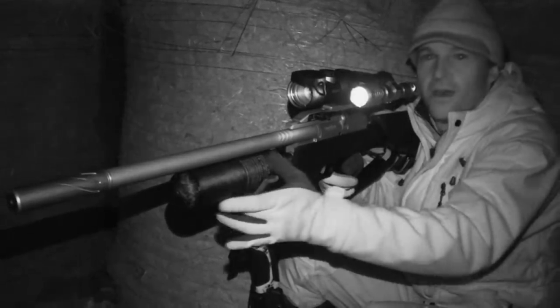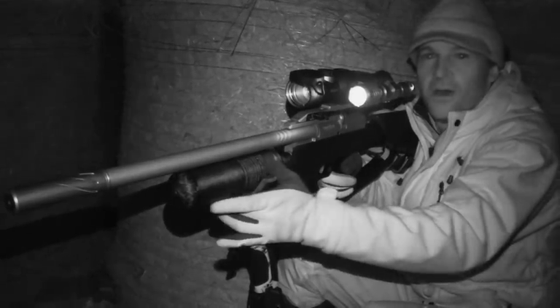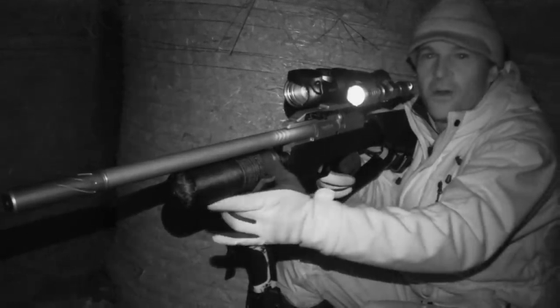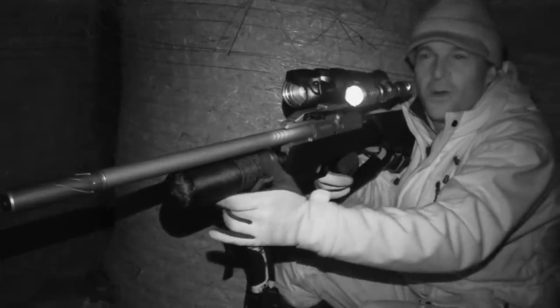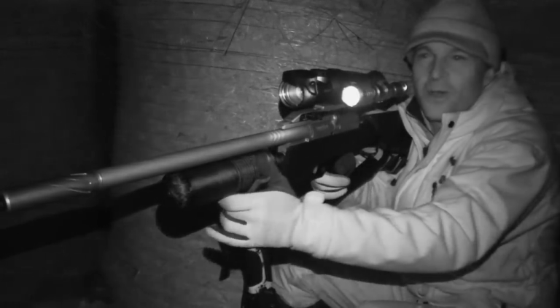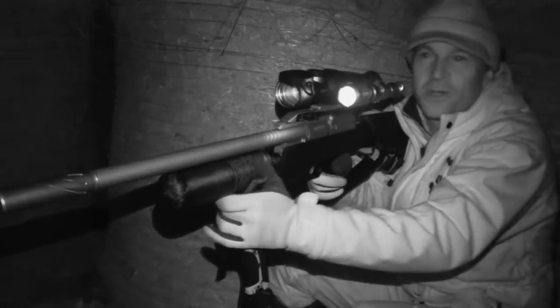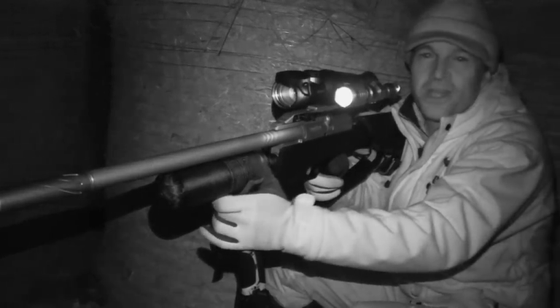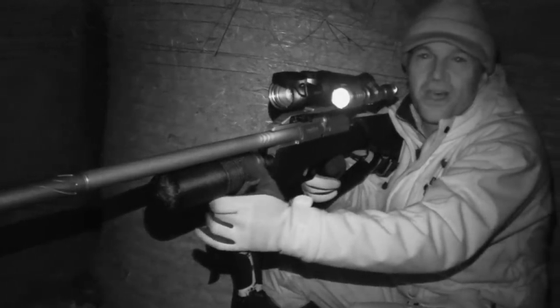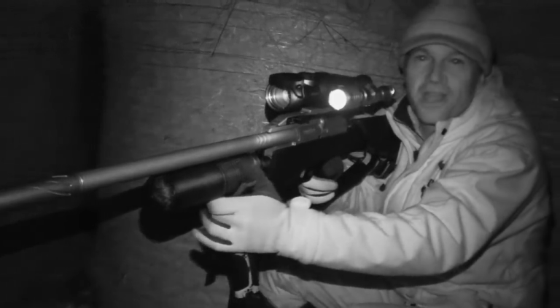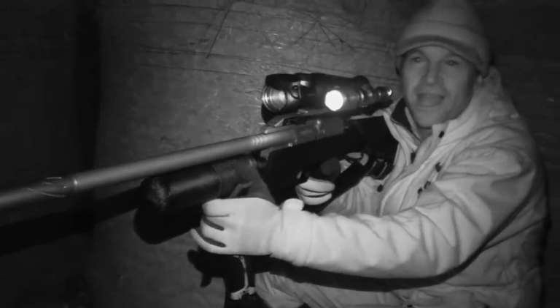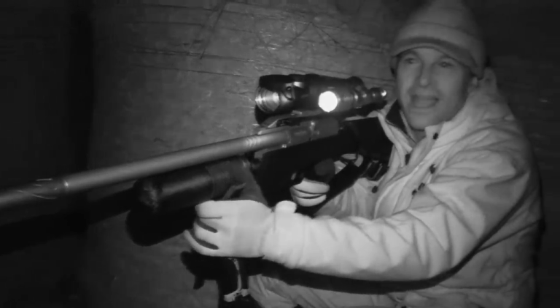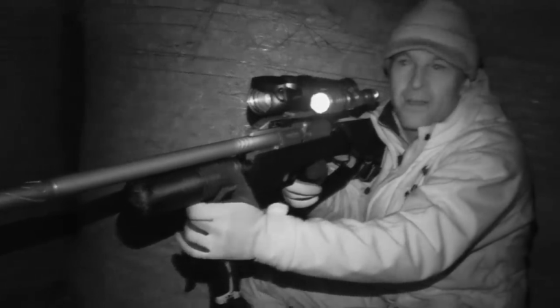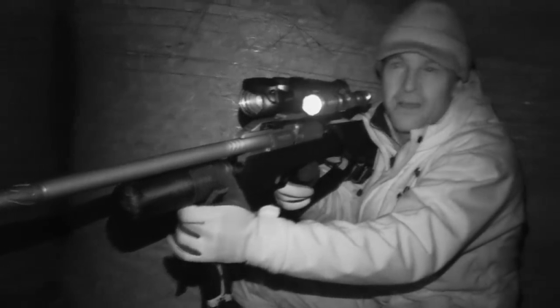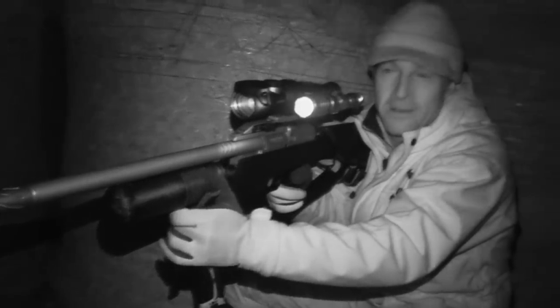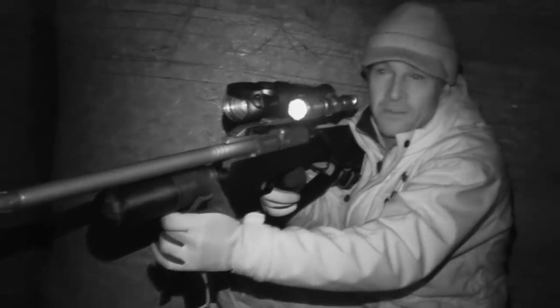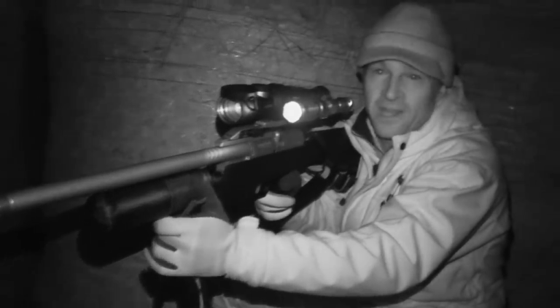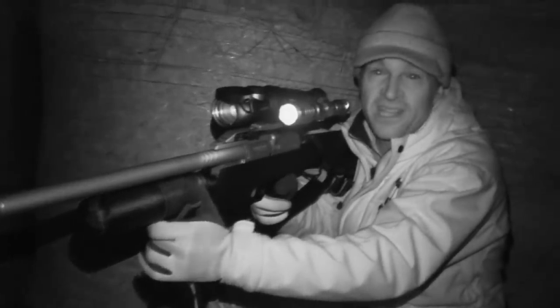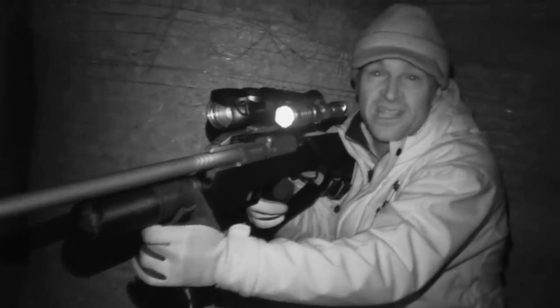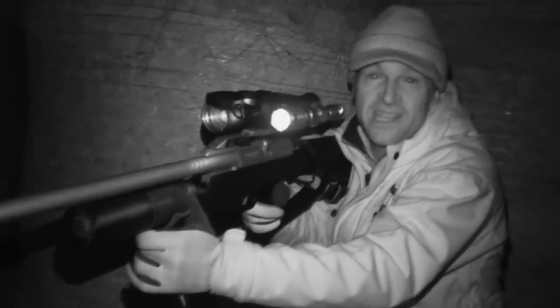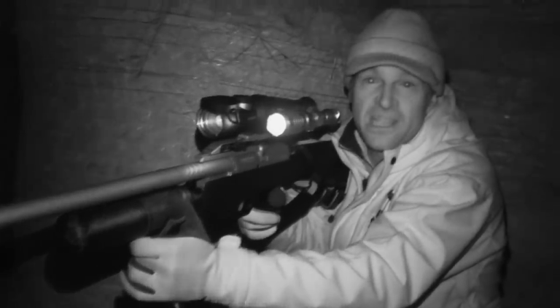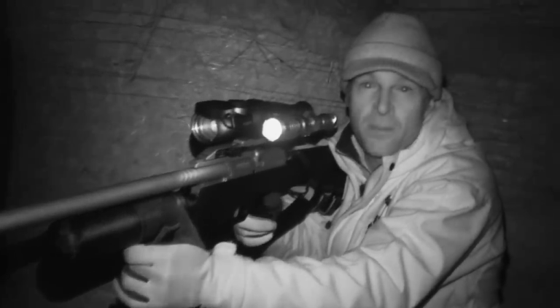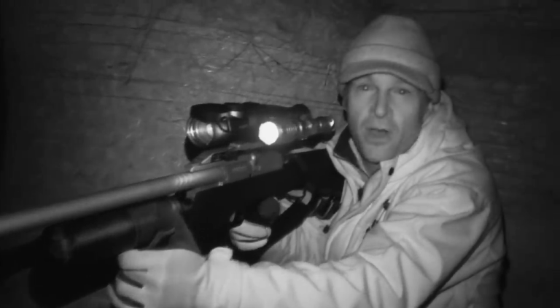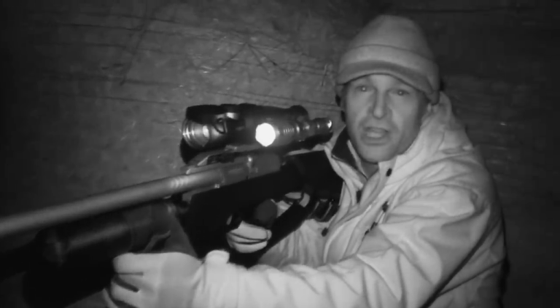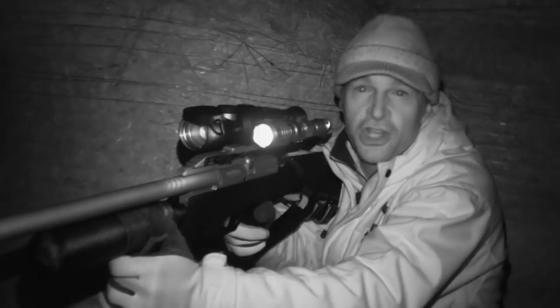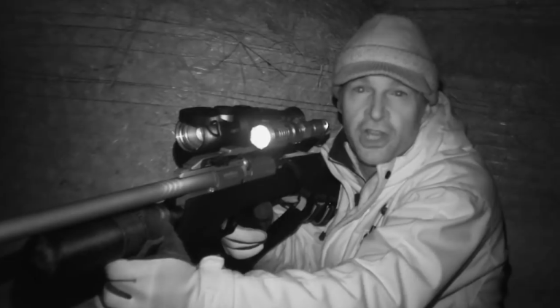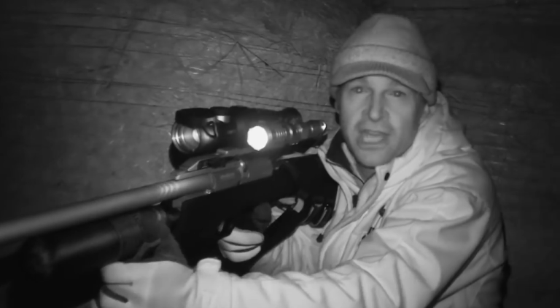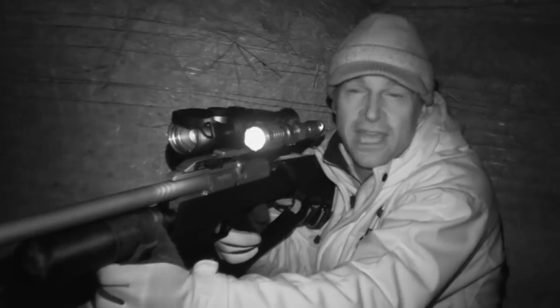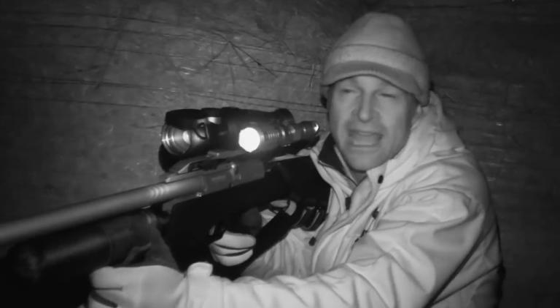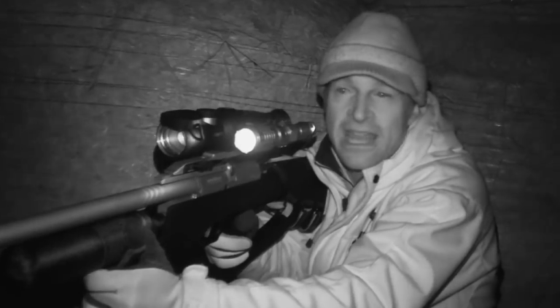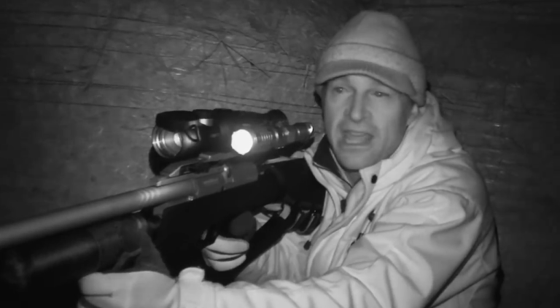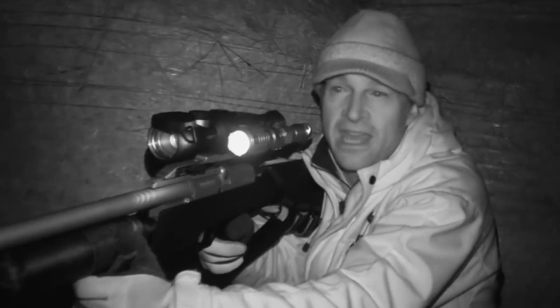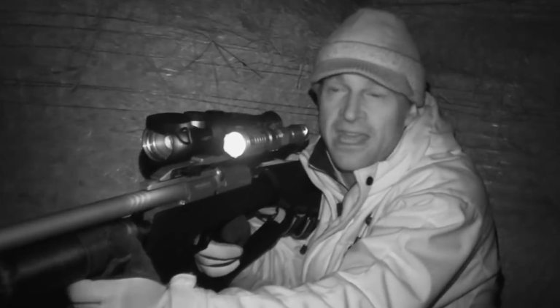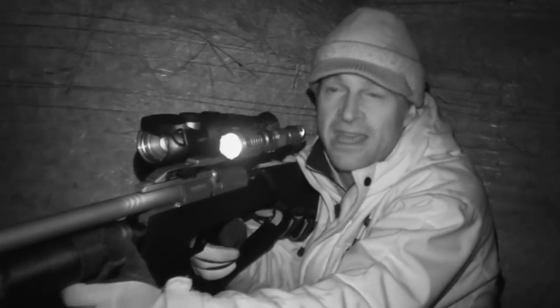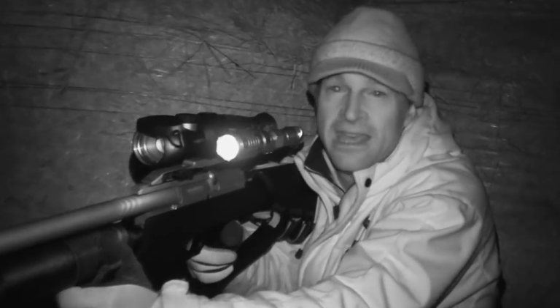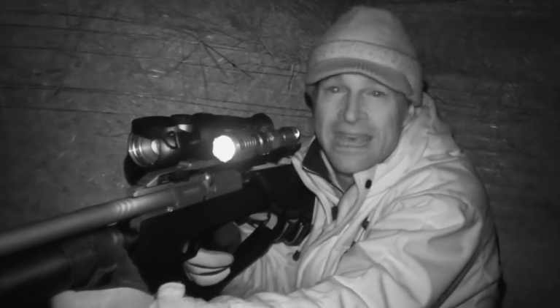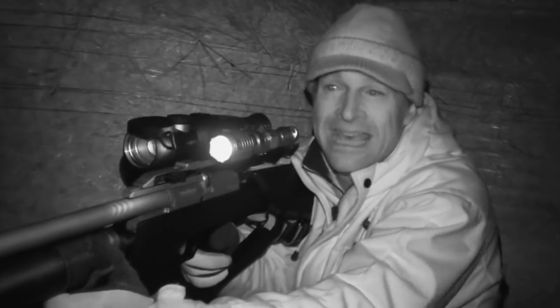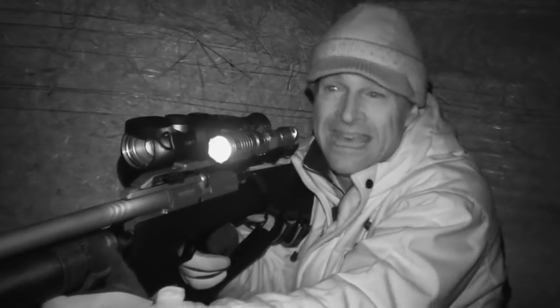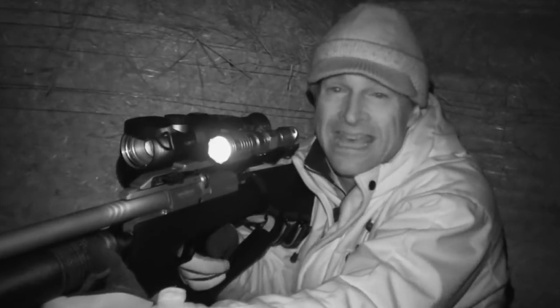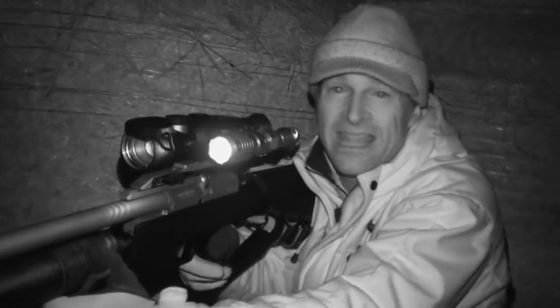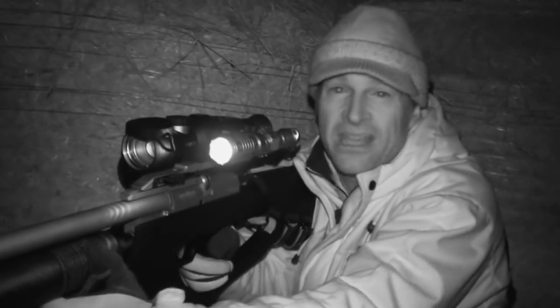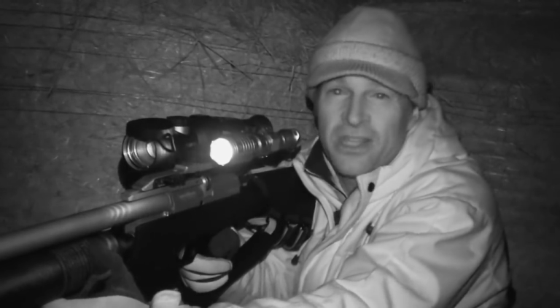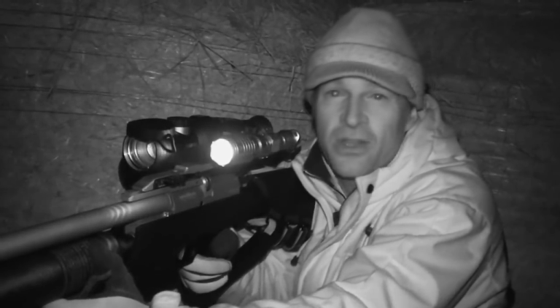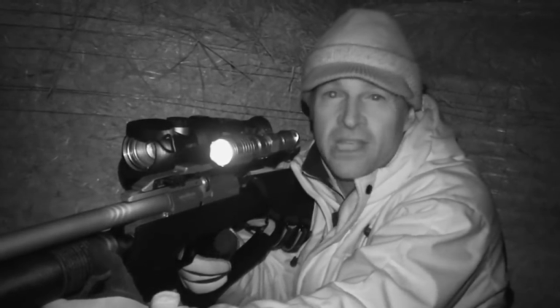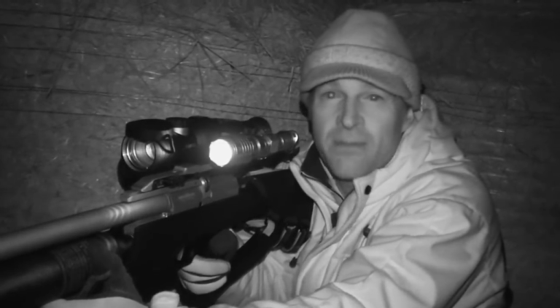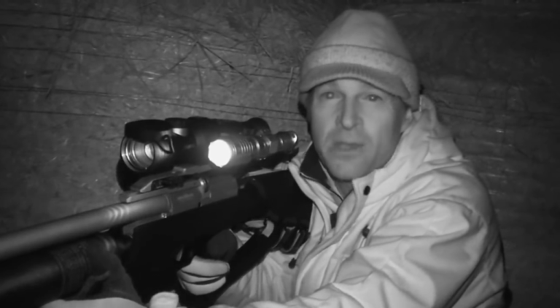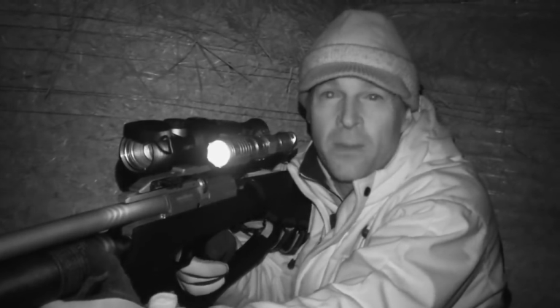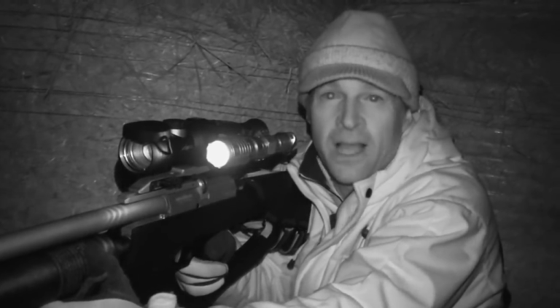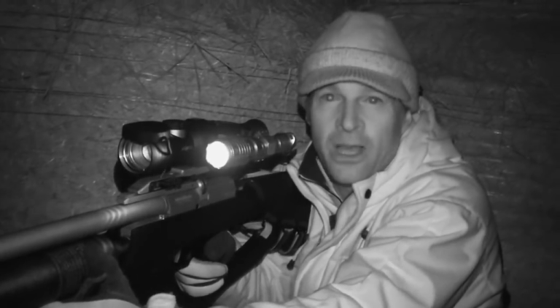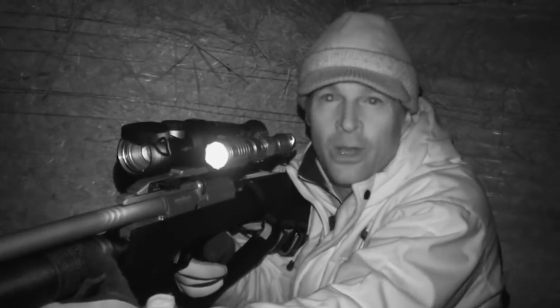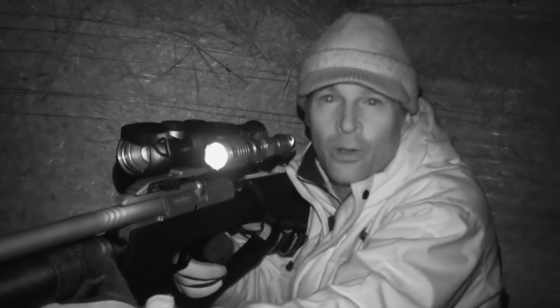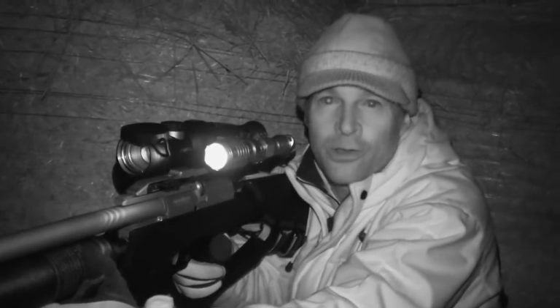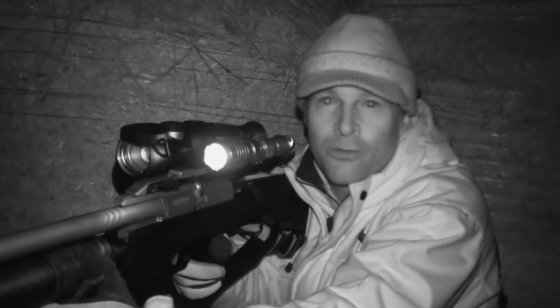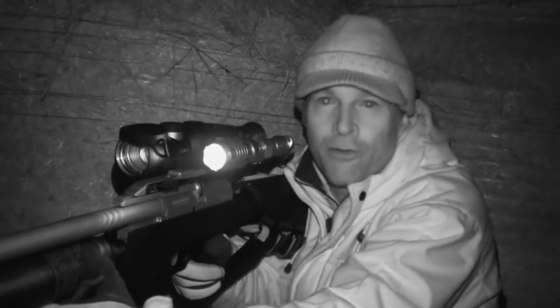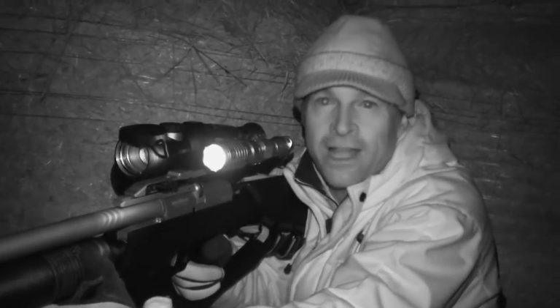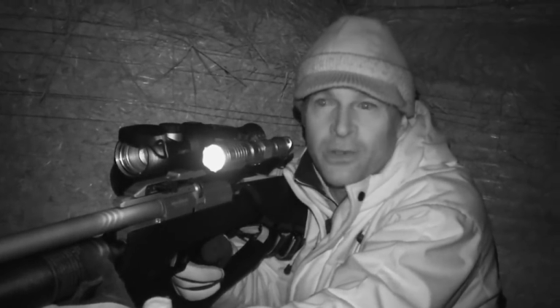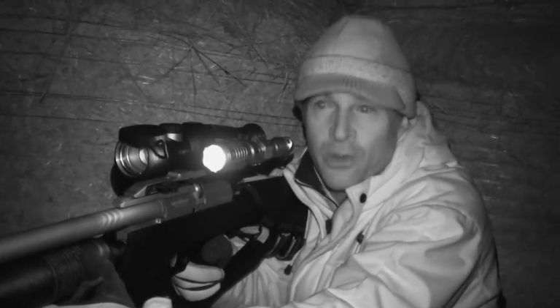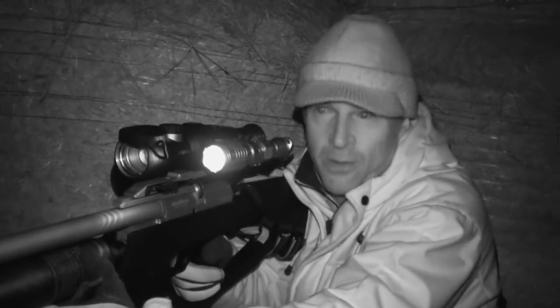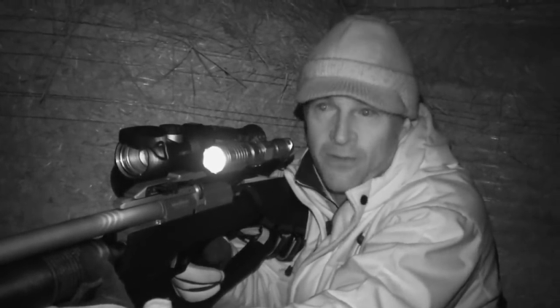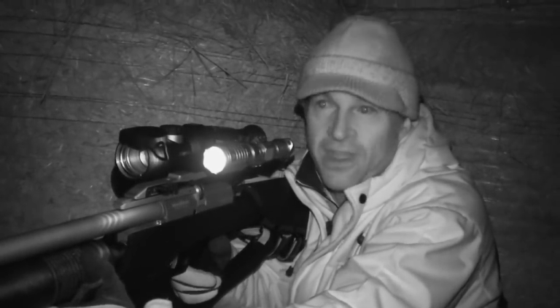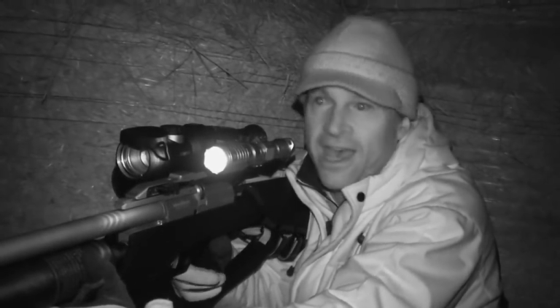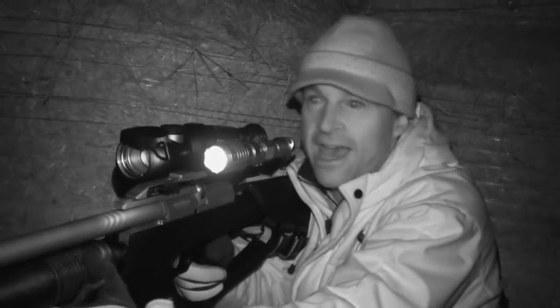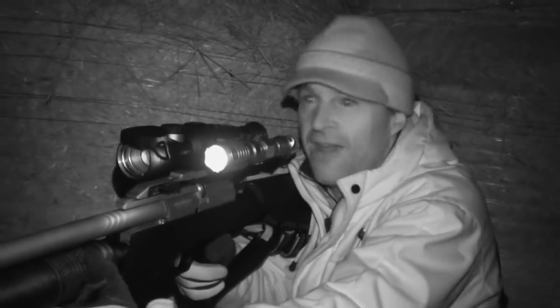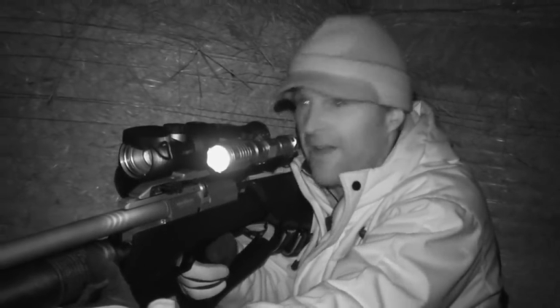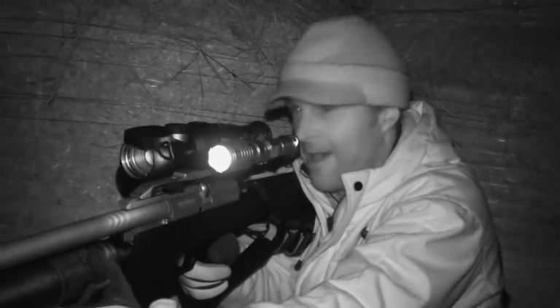Well, I didn't hit that one, but I did see some eyeshine again - there do seem to be a lot of rats on the move in that area.